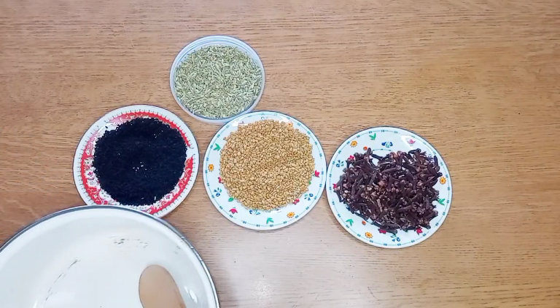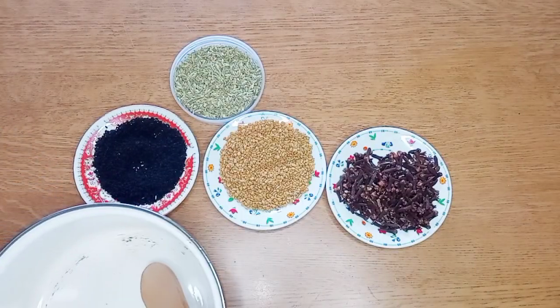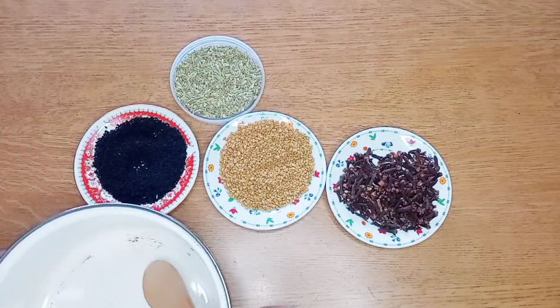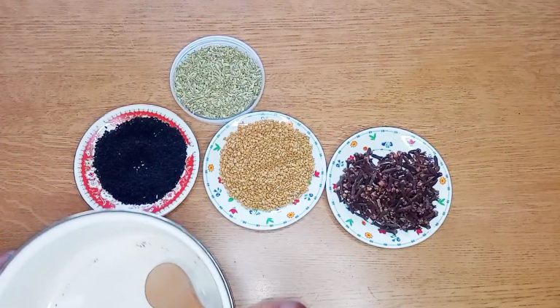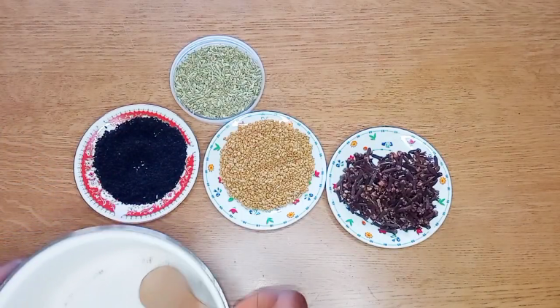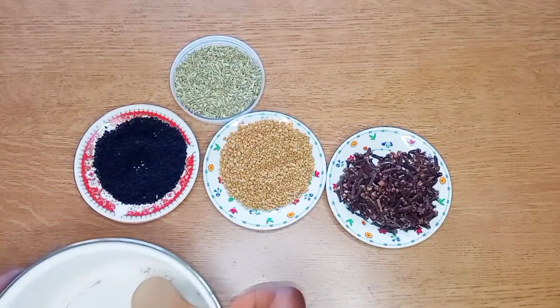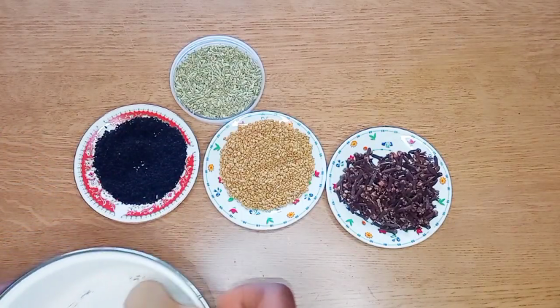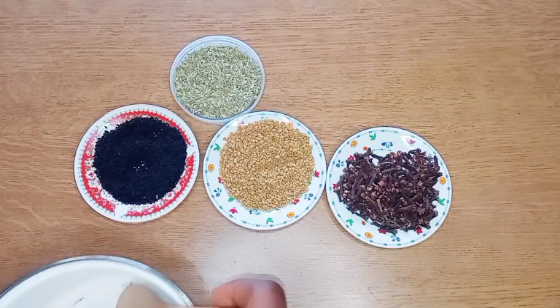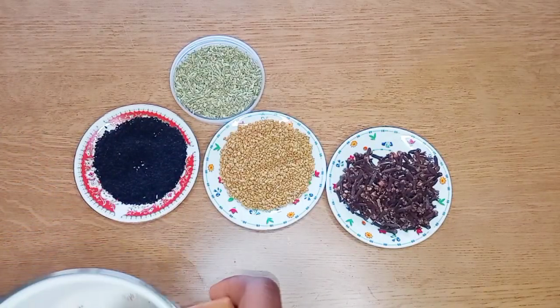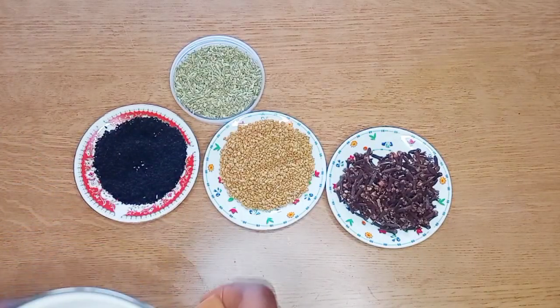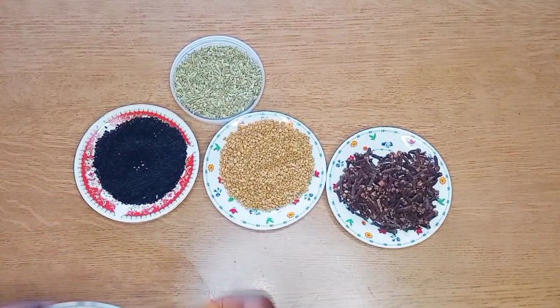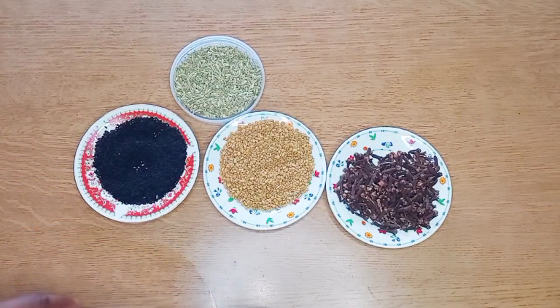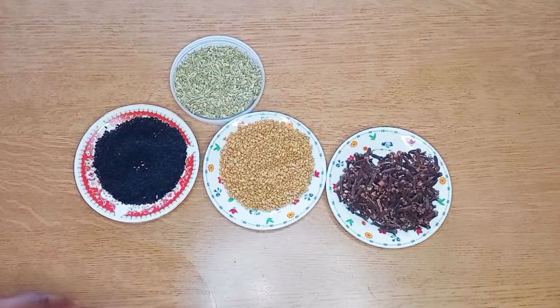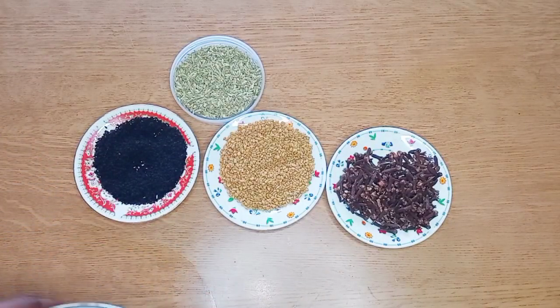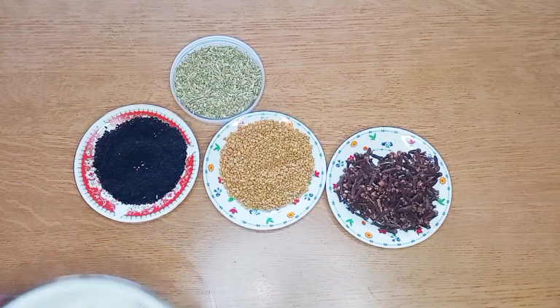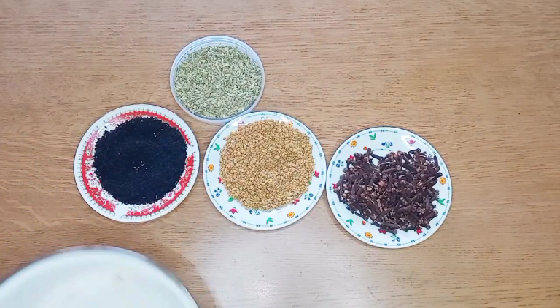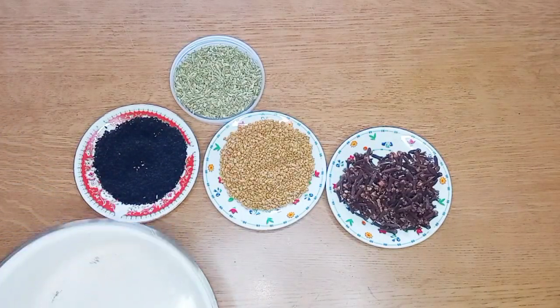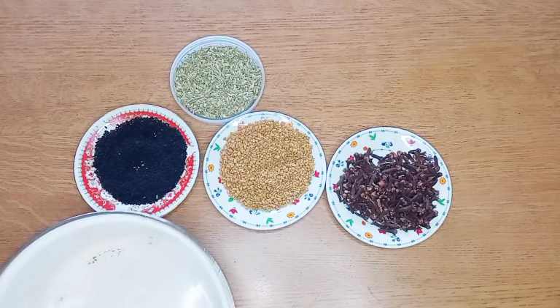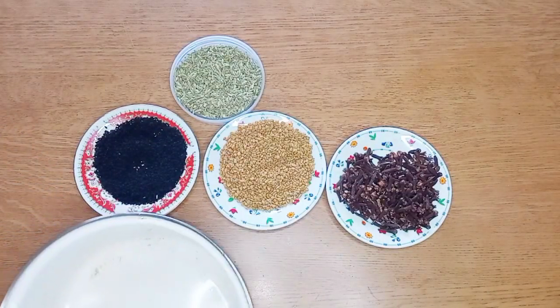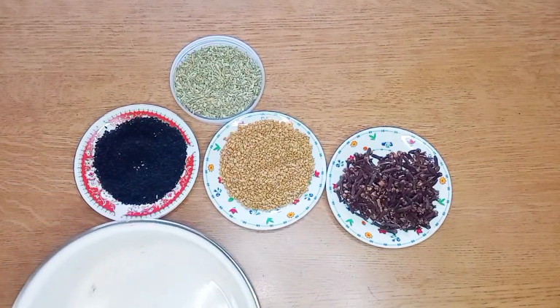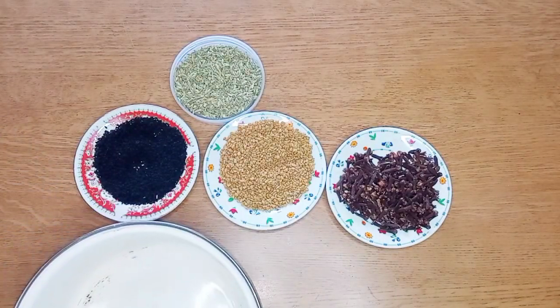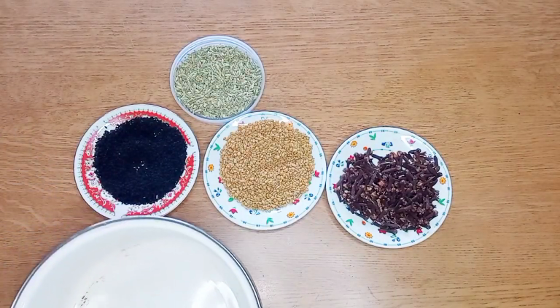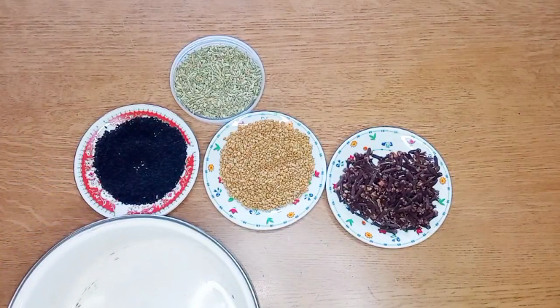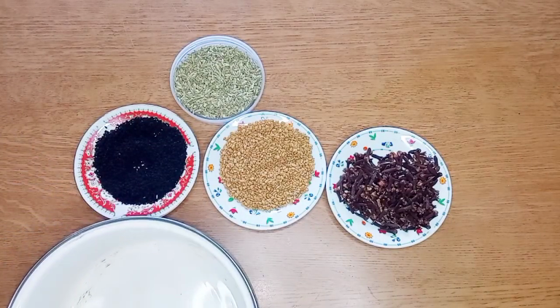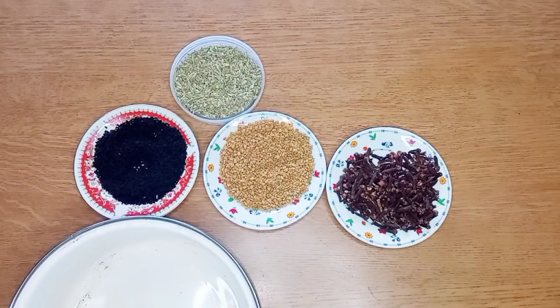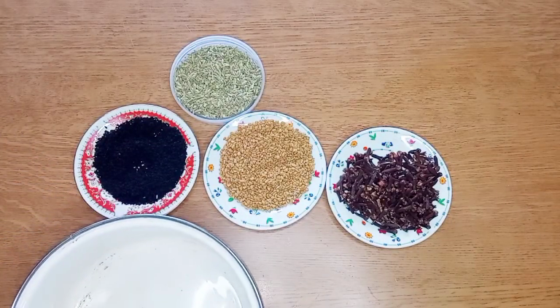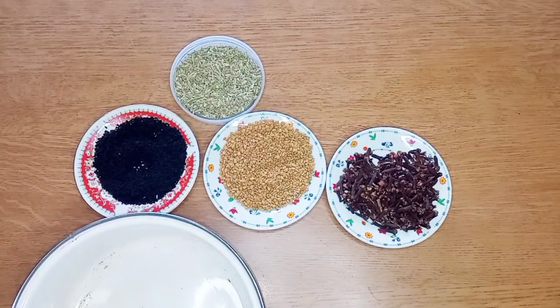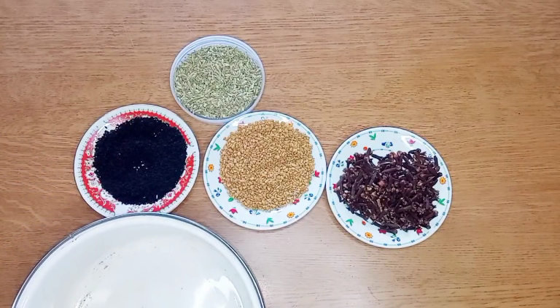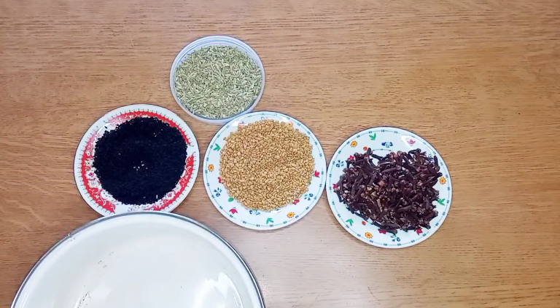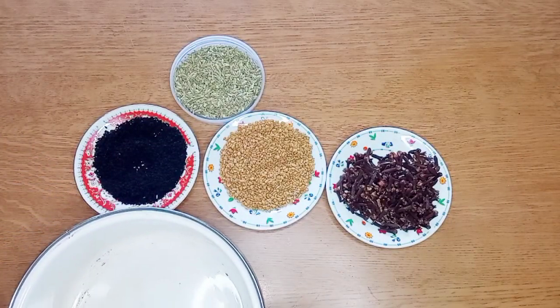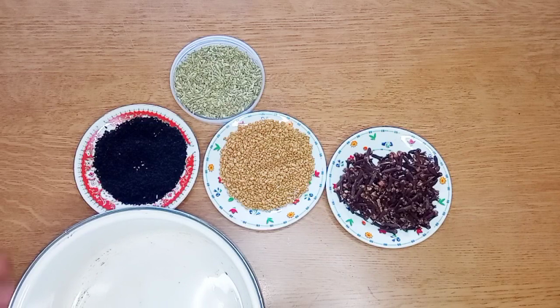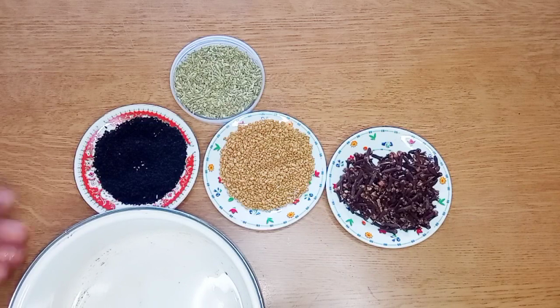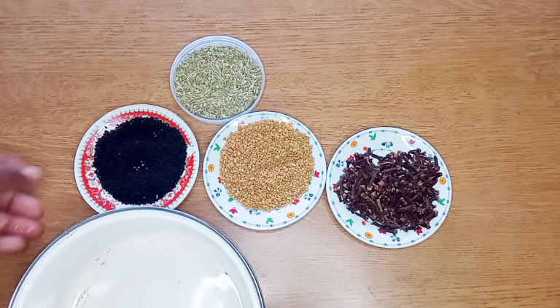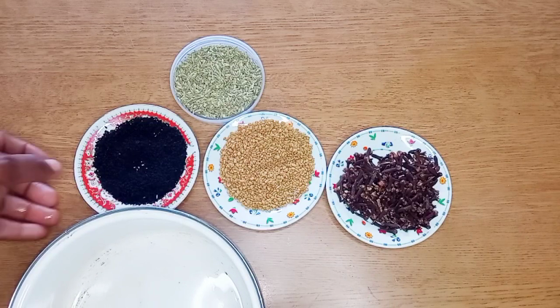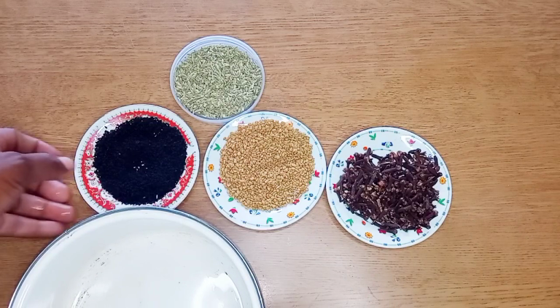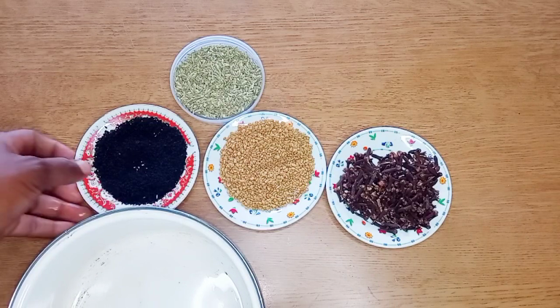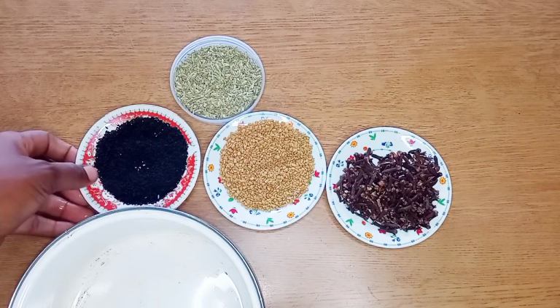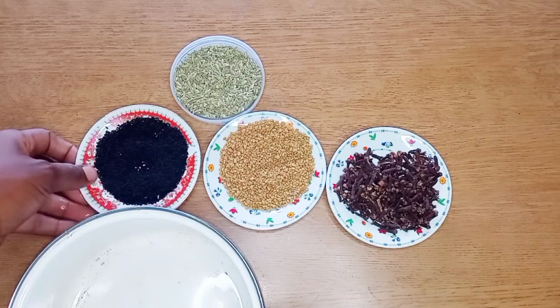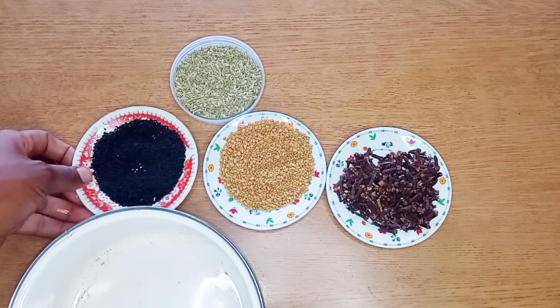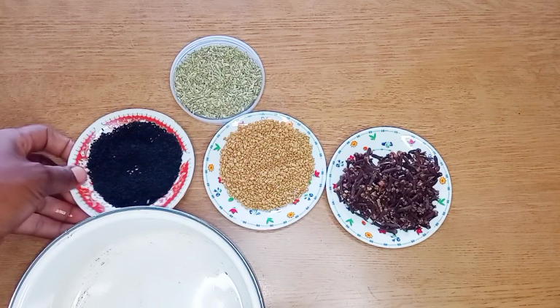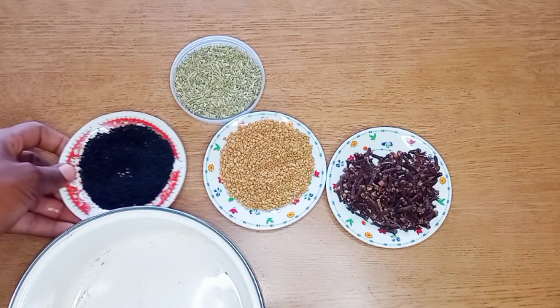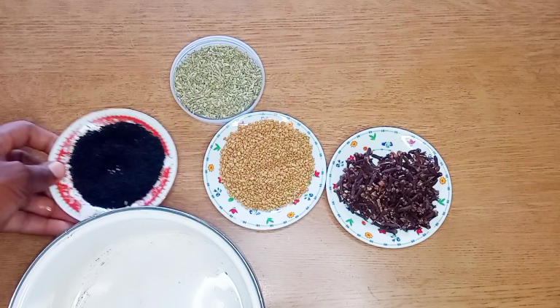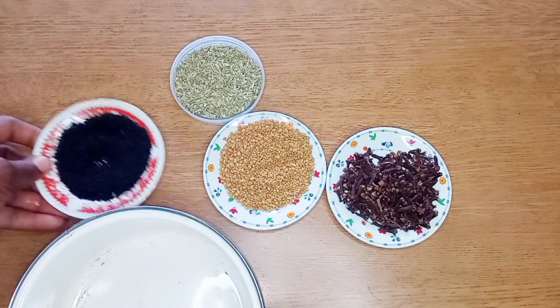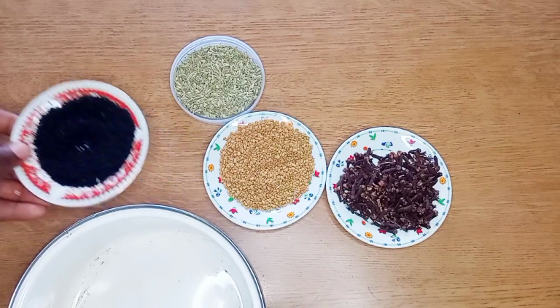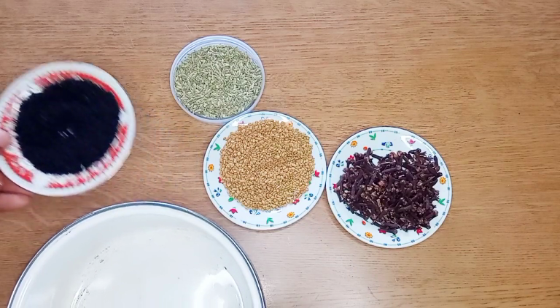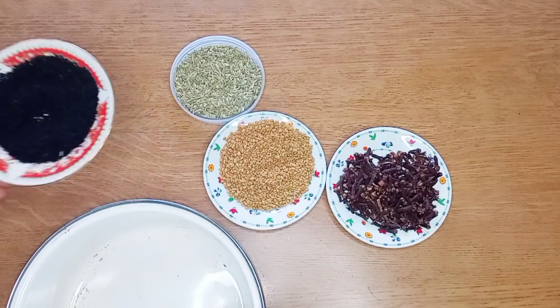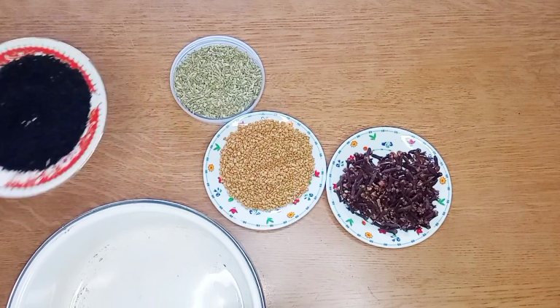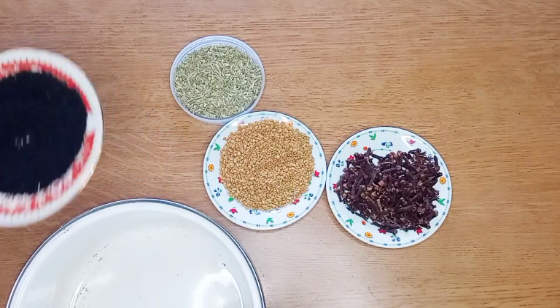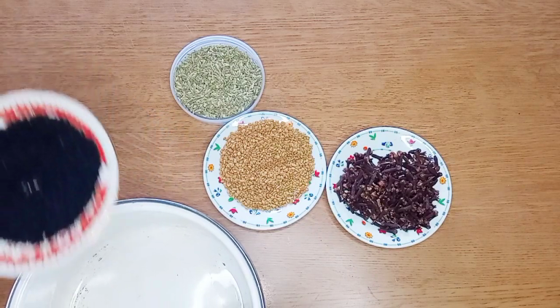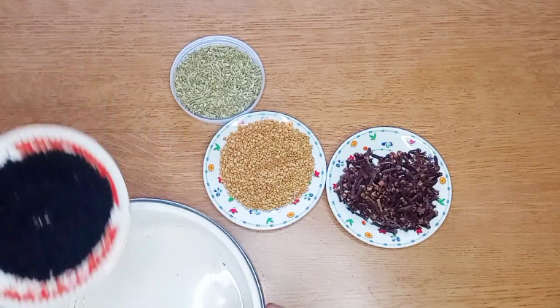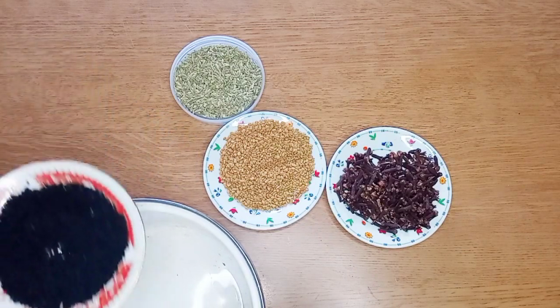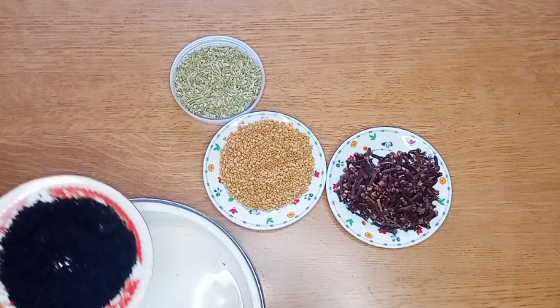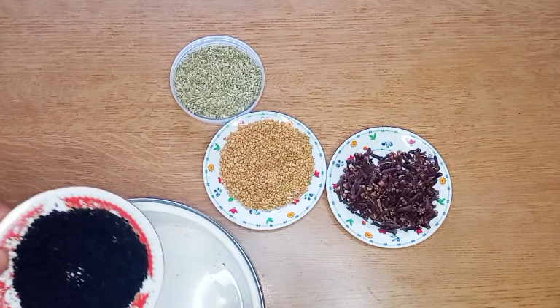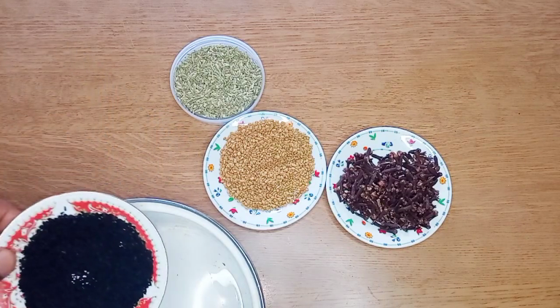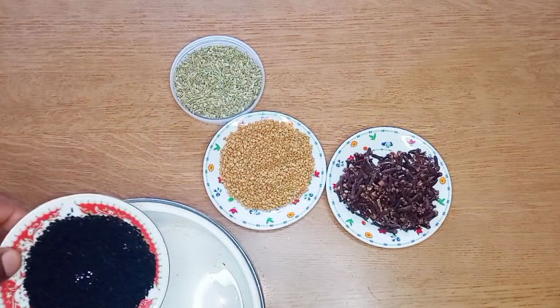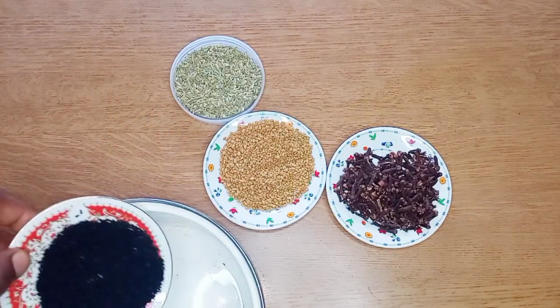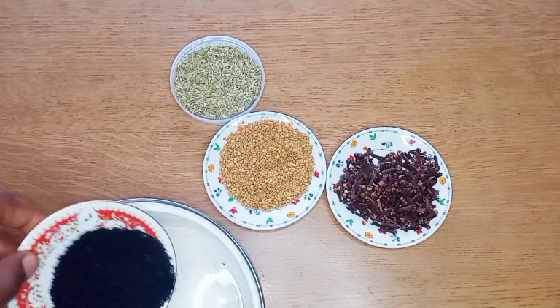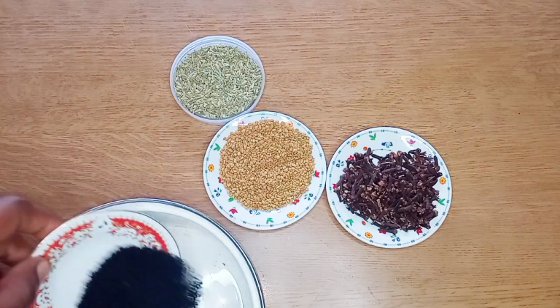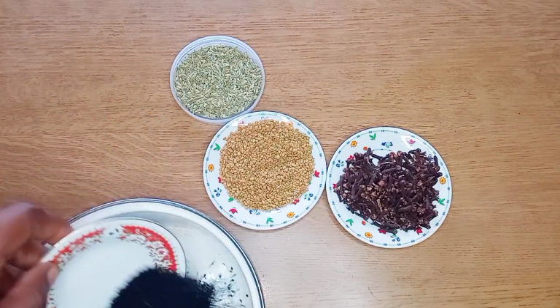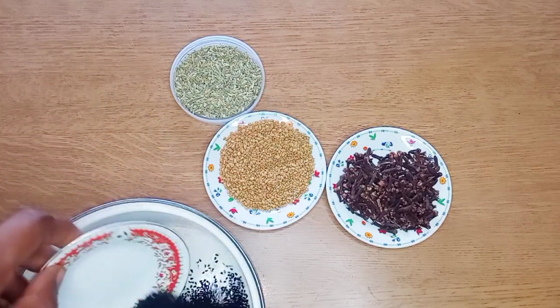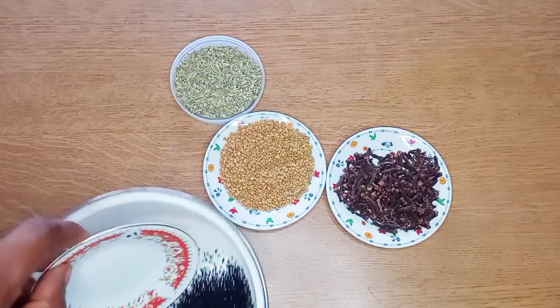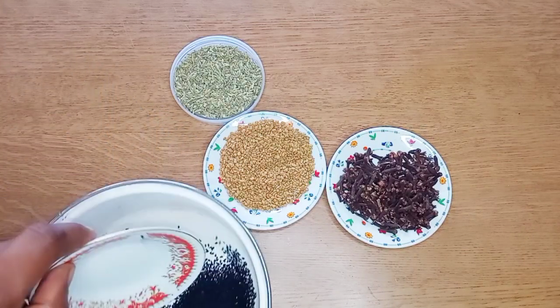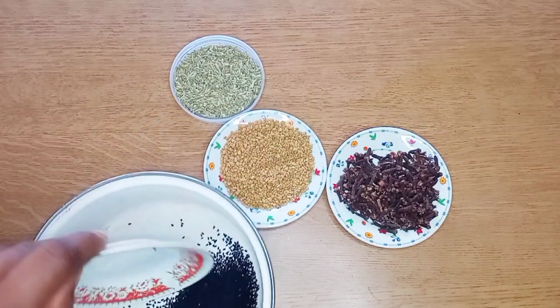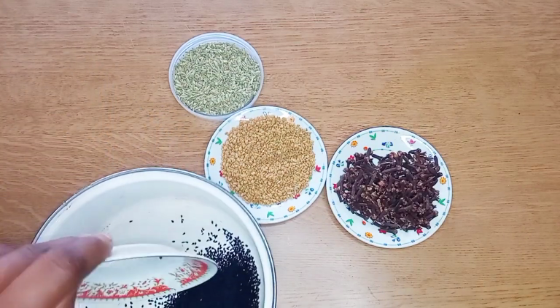So as you can see, I'm just going to transfer the ingredients into my pot.